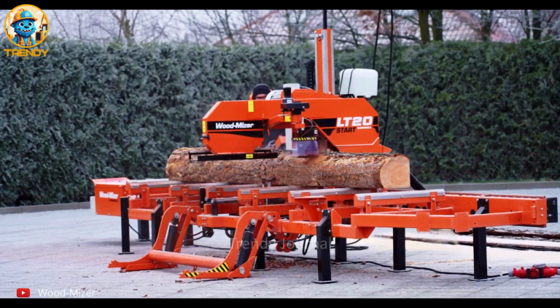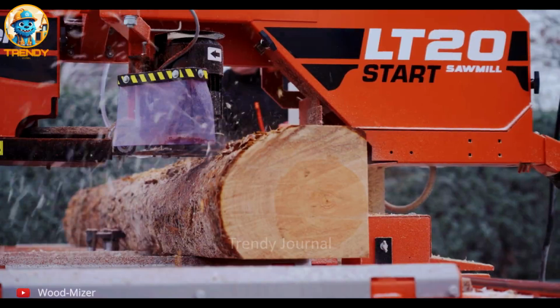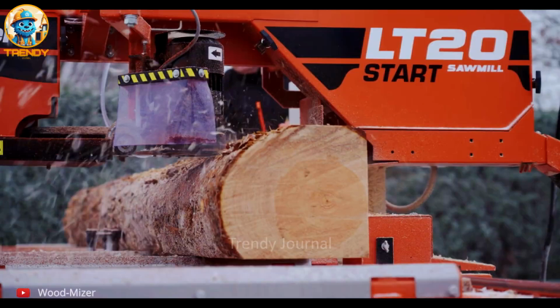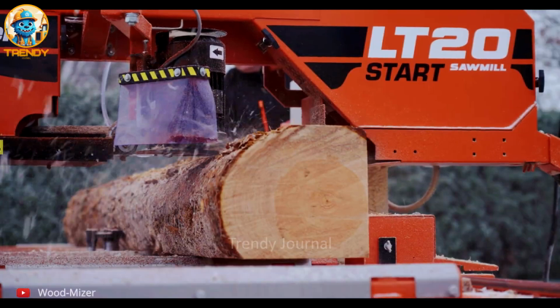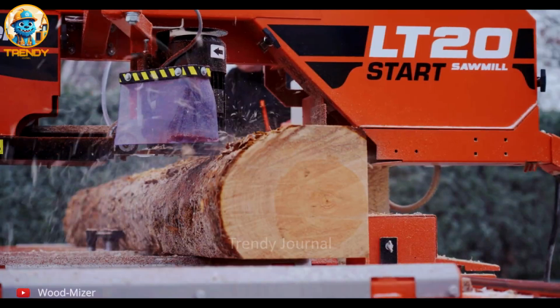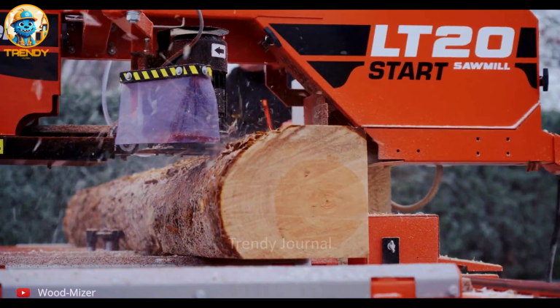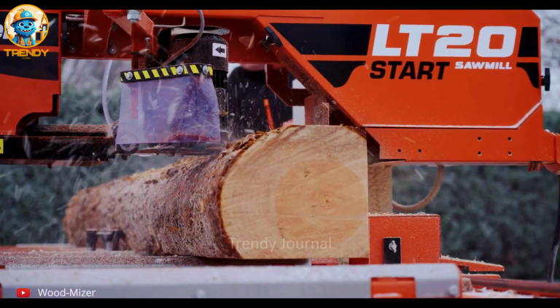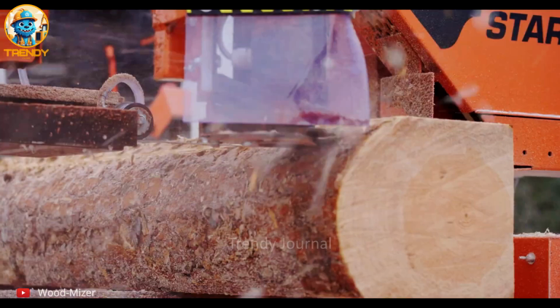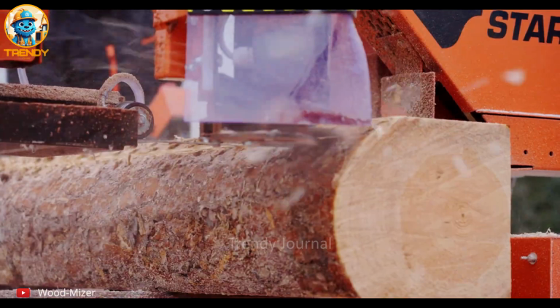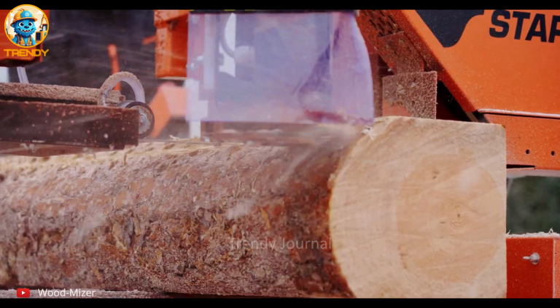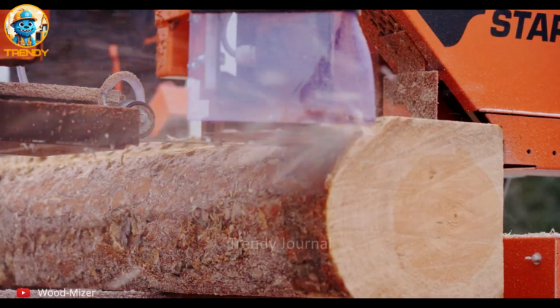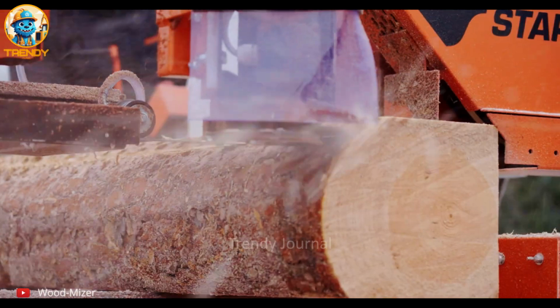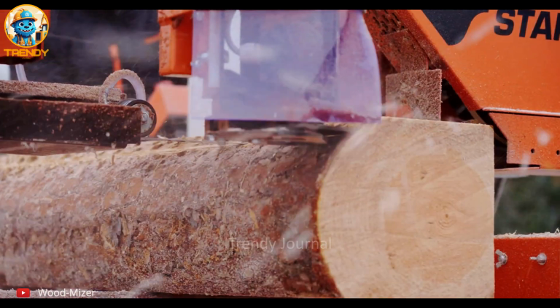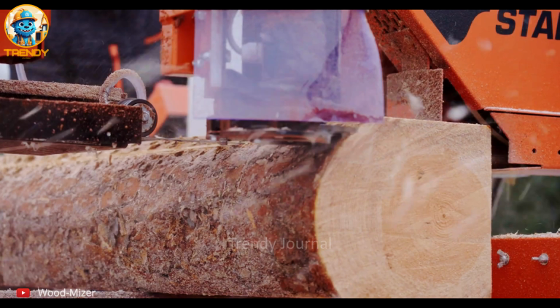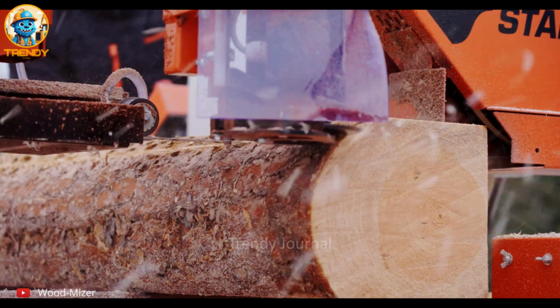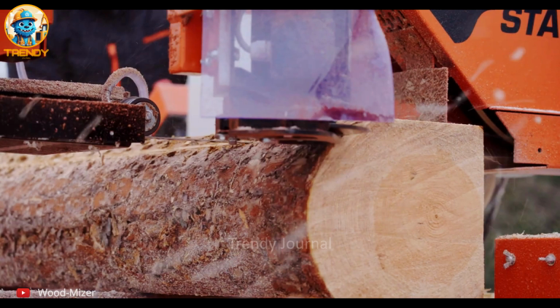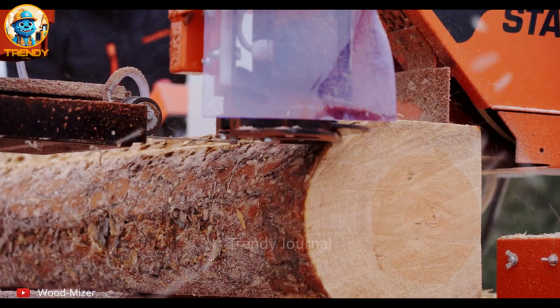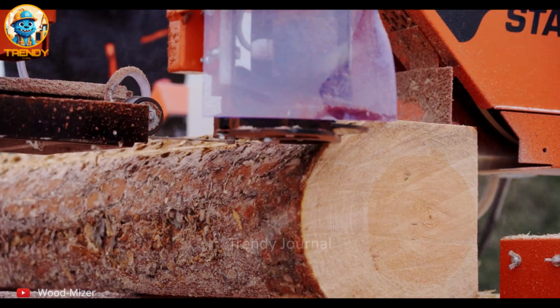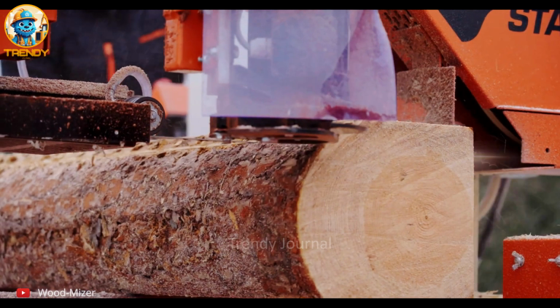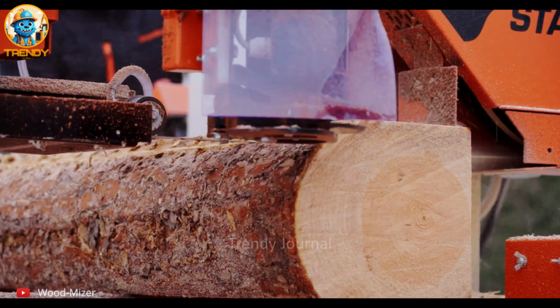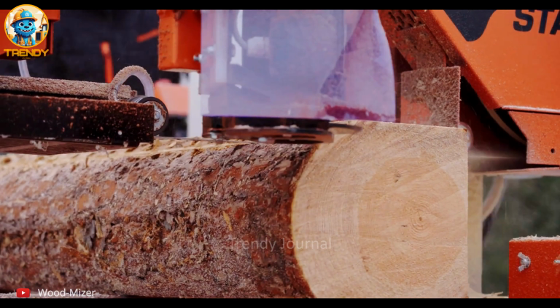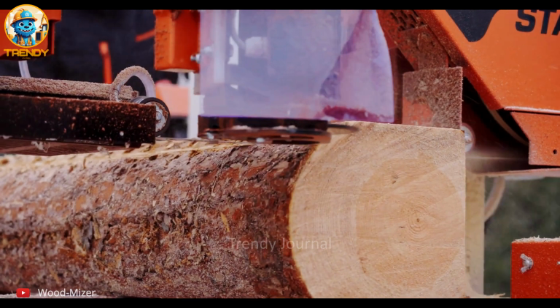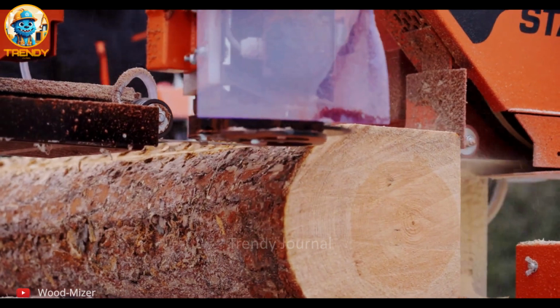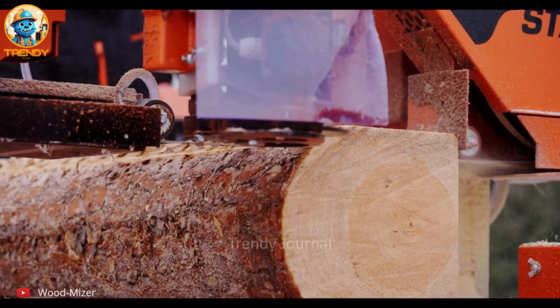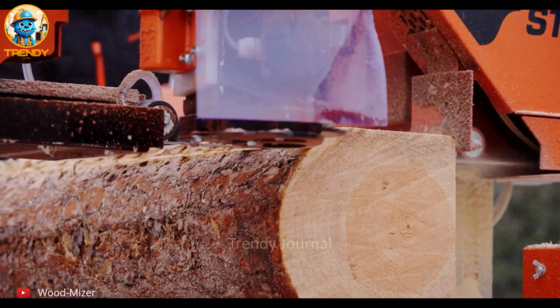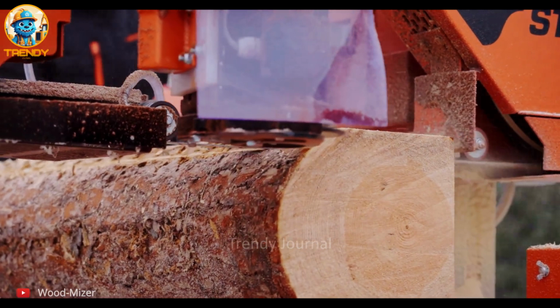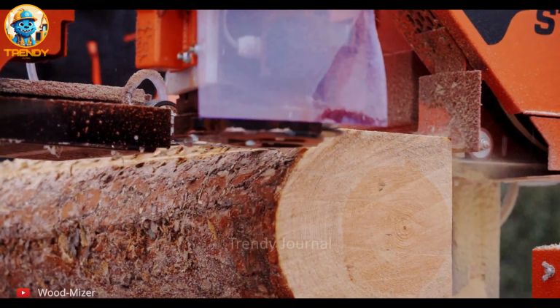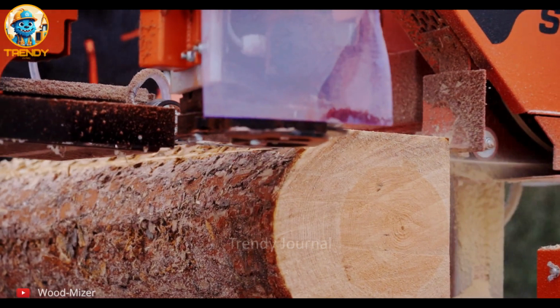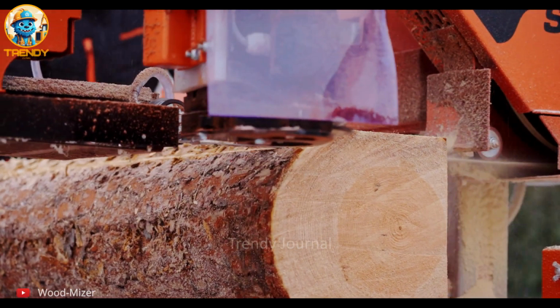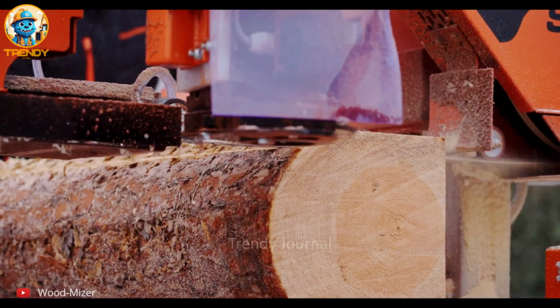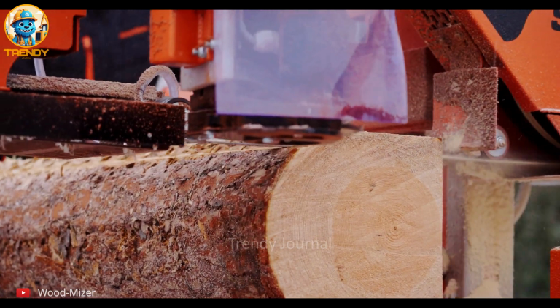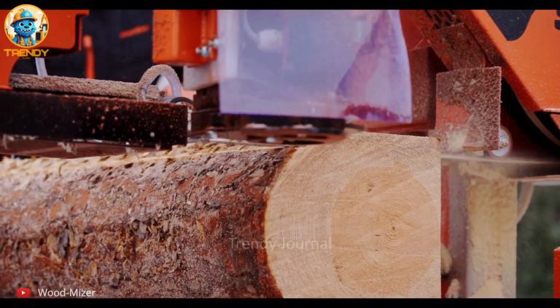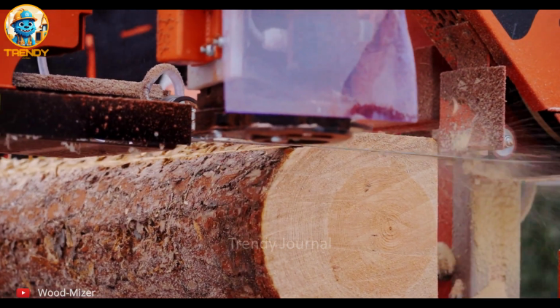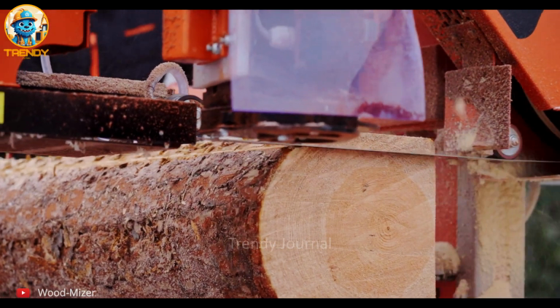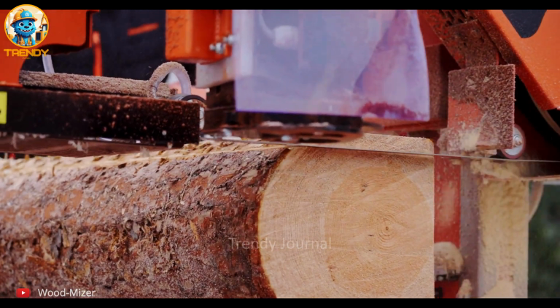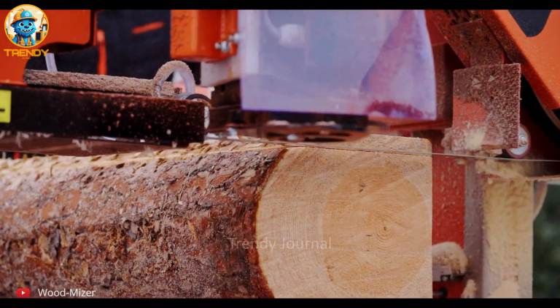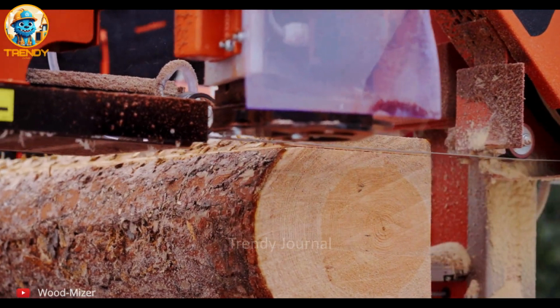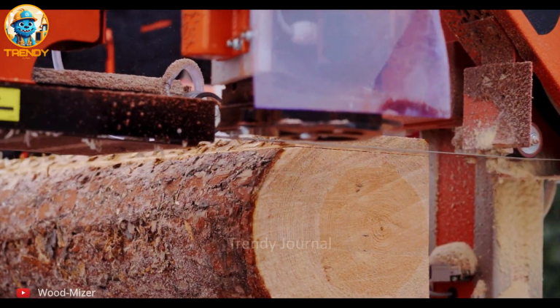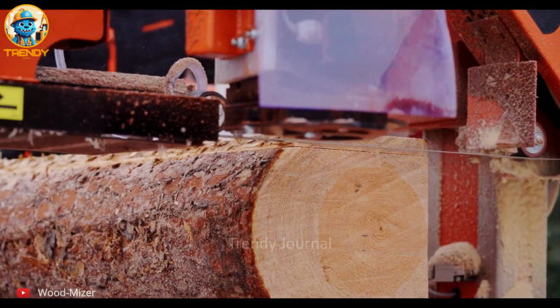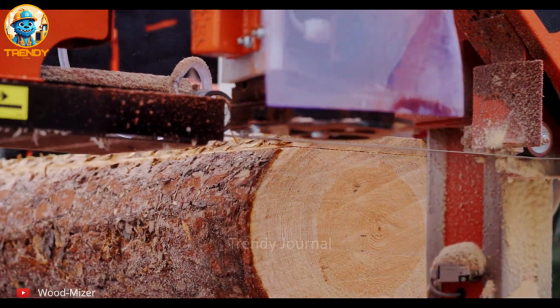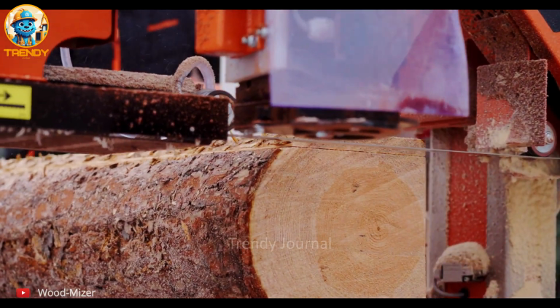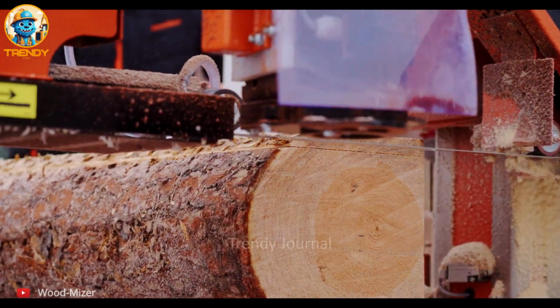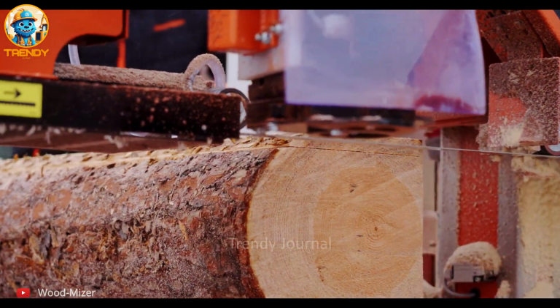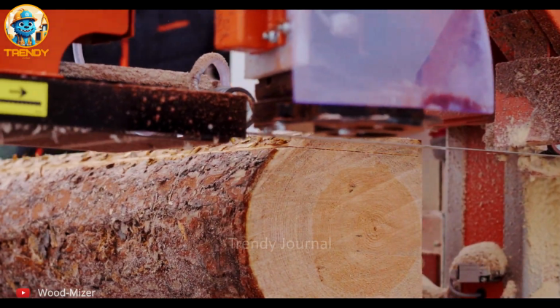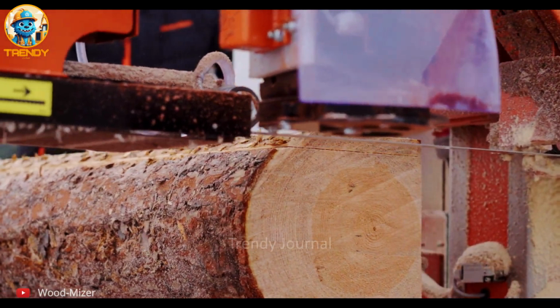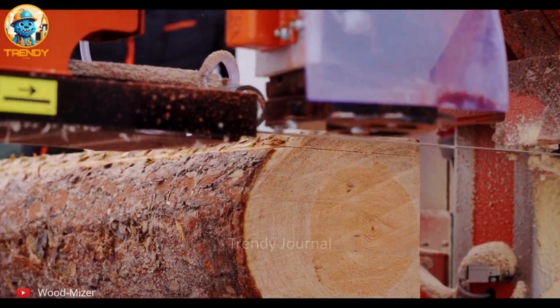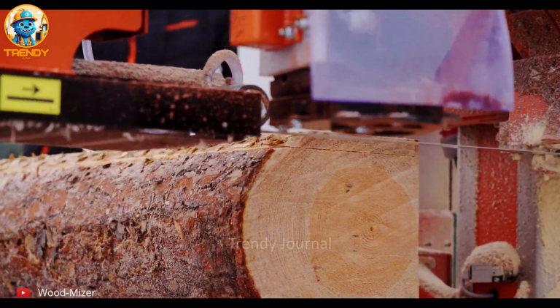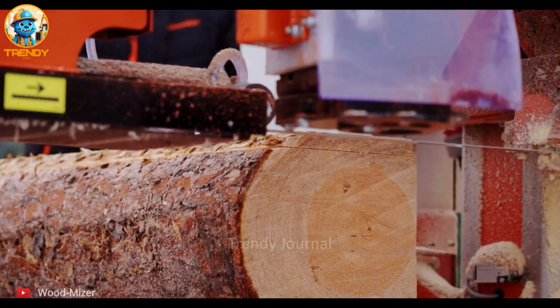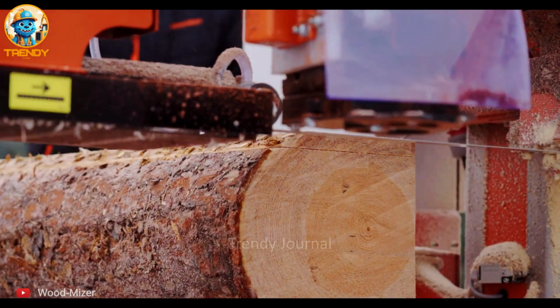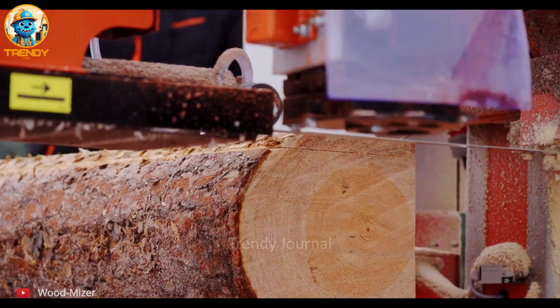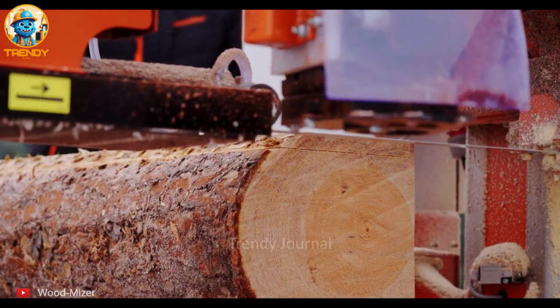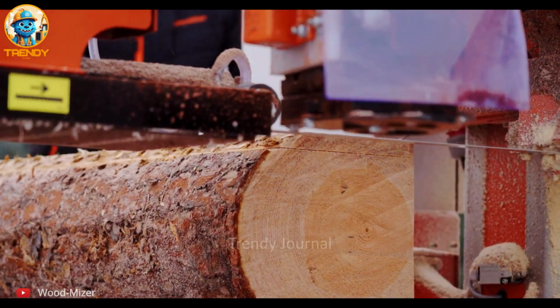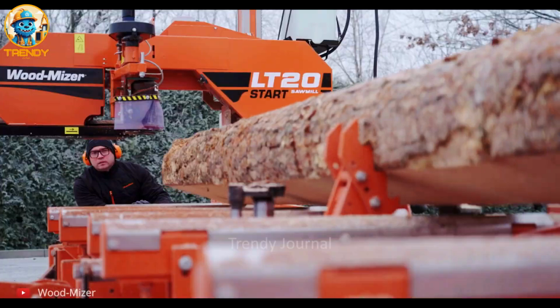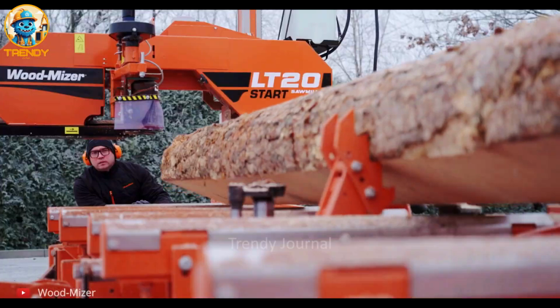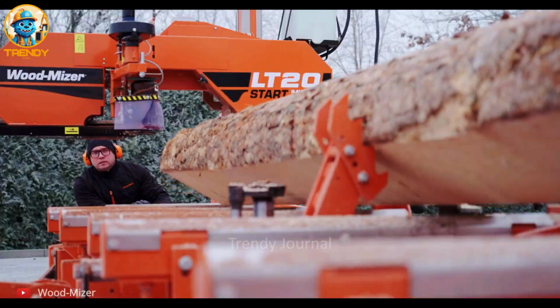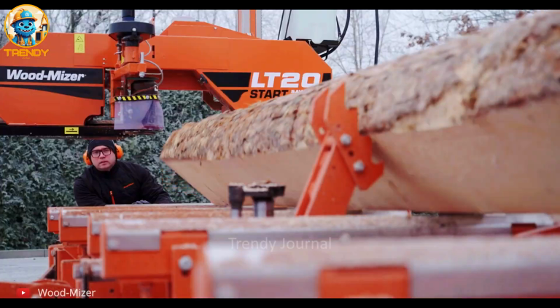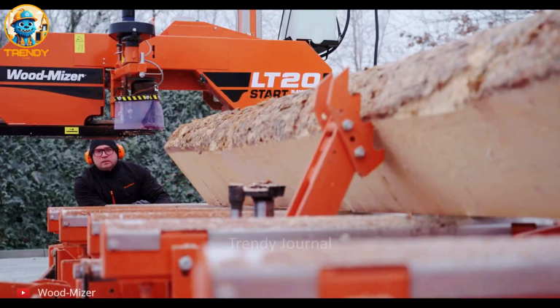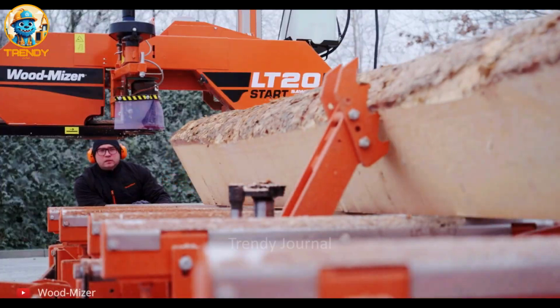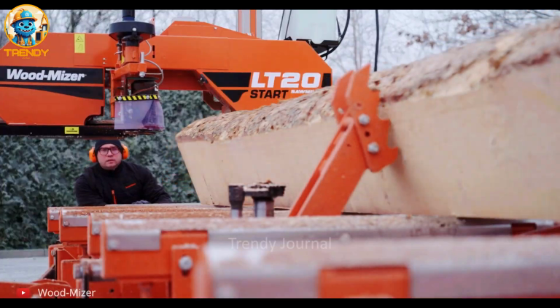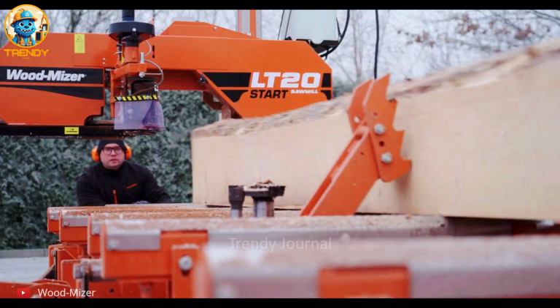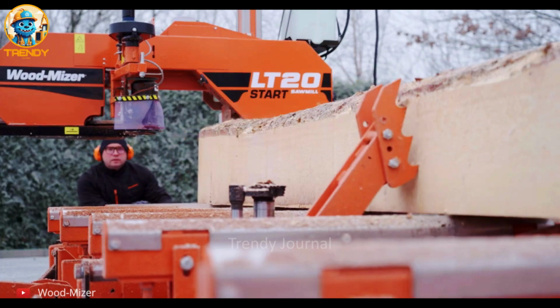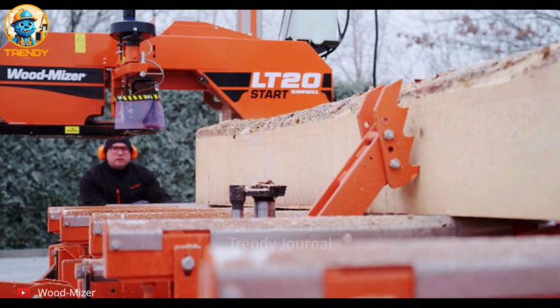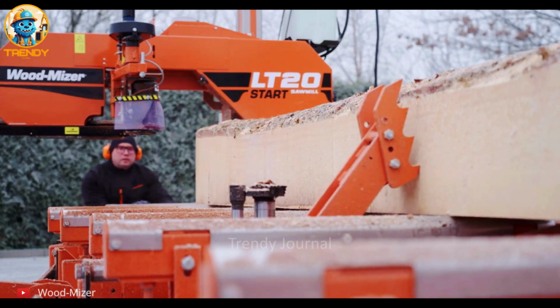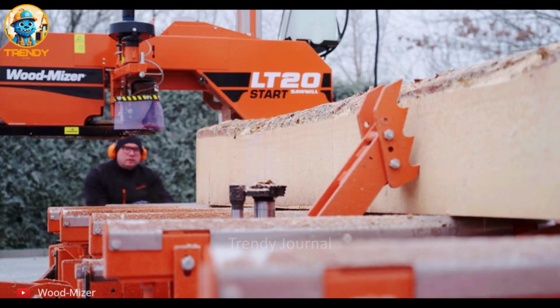Unlocking the potential of wood, one cut at a time — this is the power of the Wood Mizer LT 20 Sawmill.